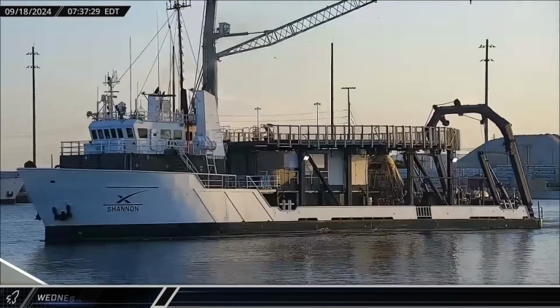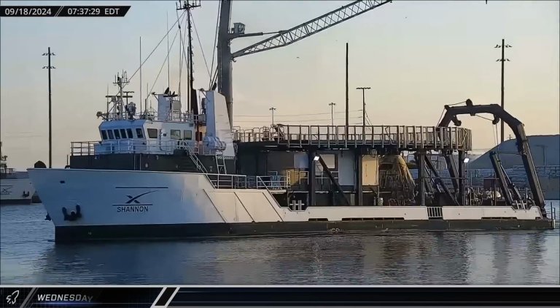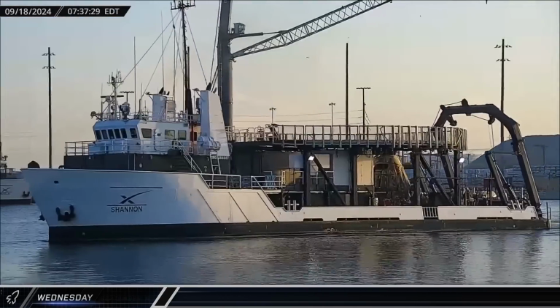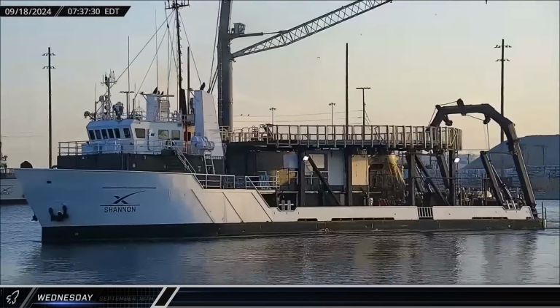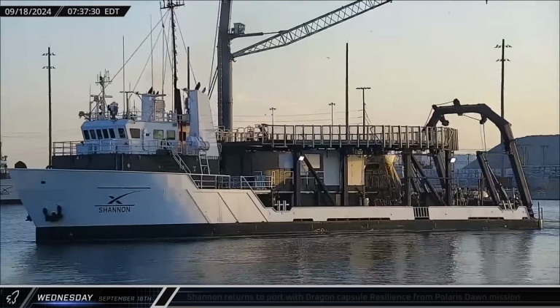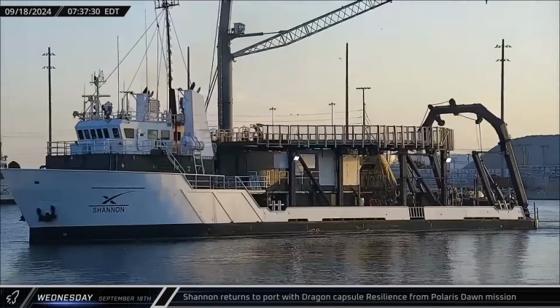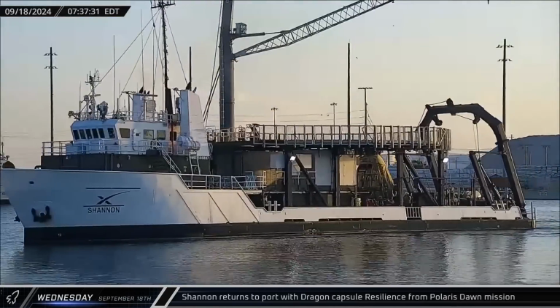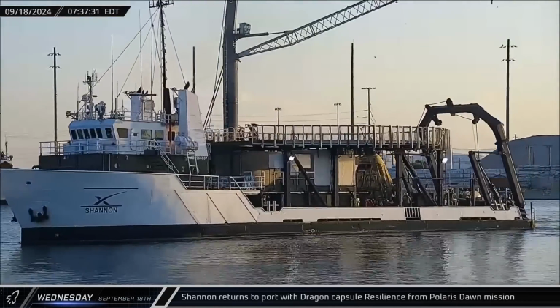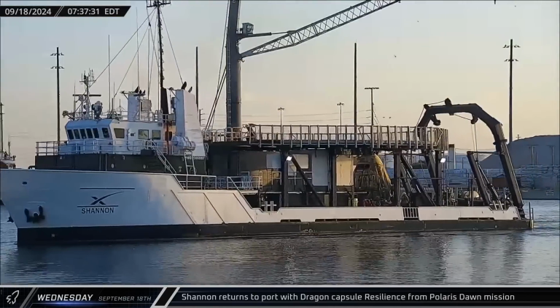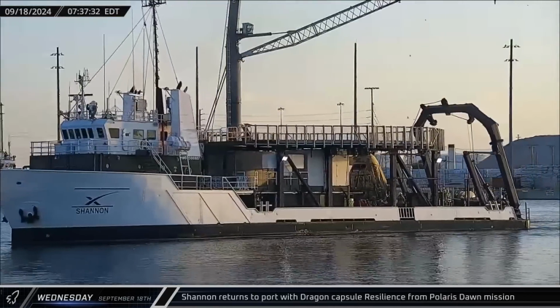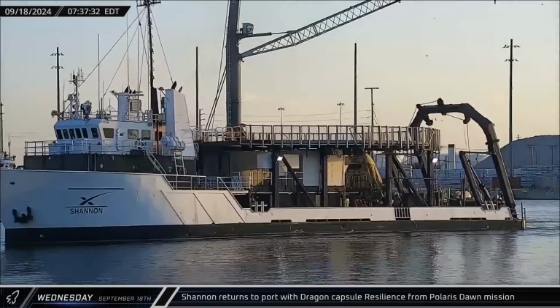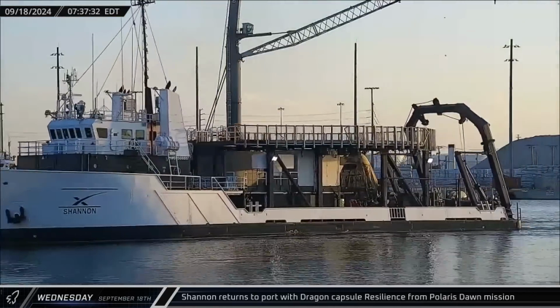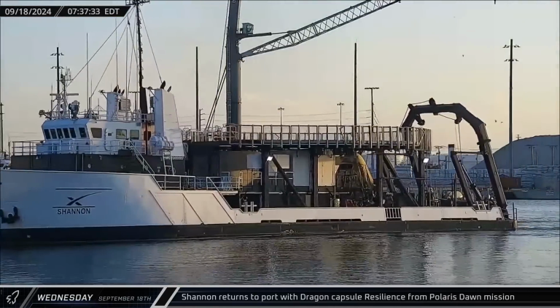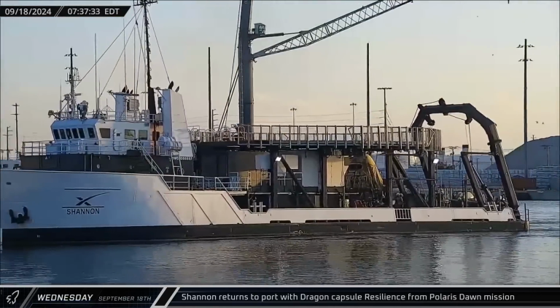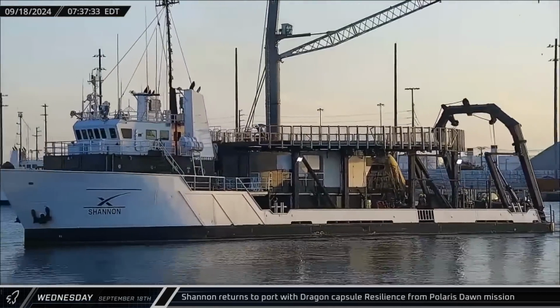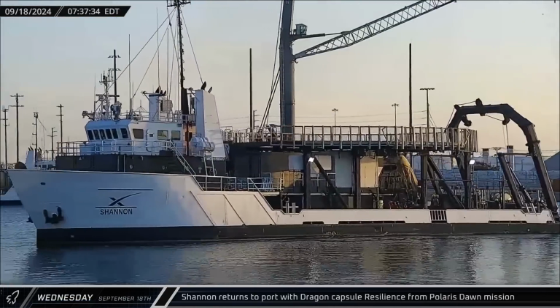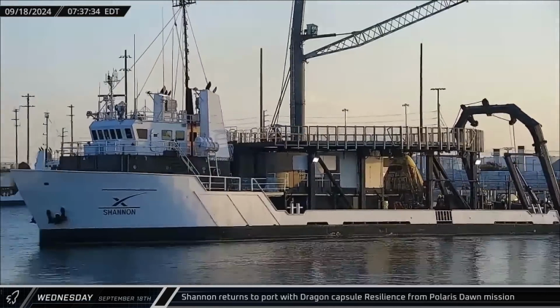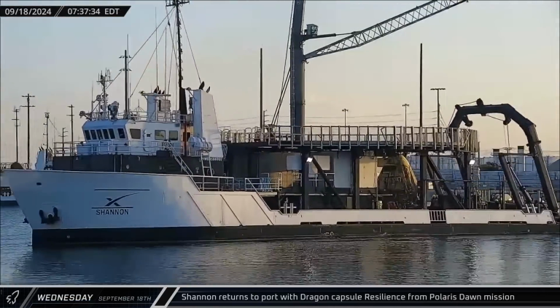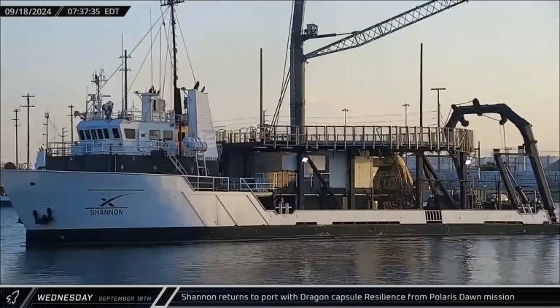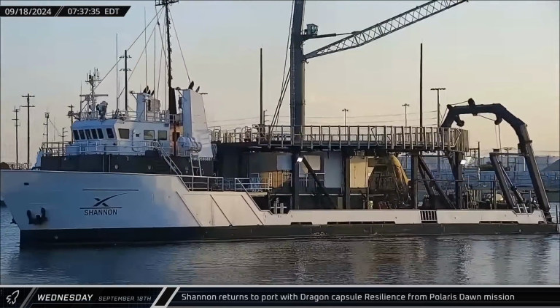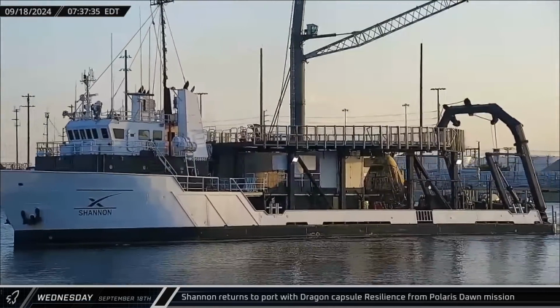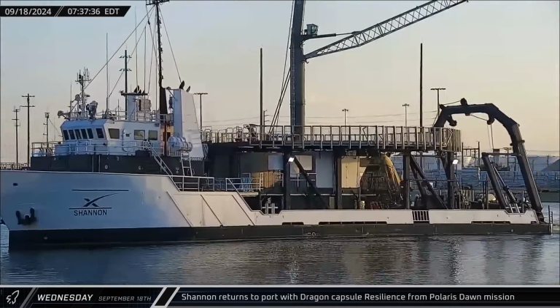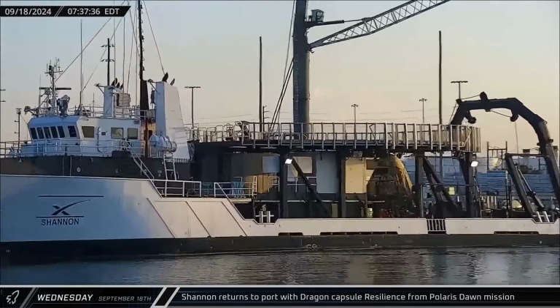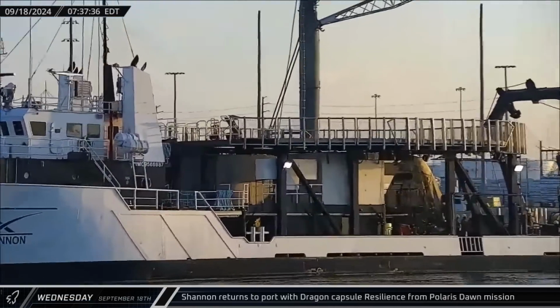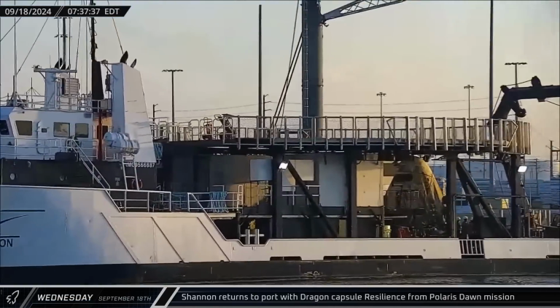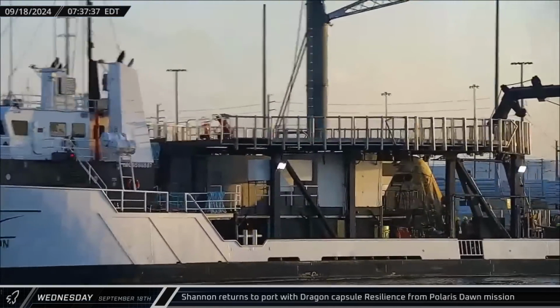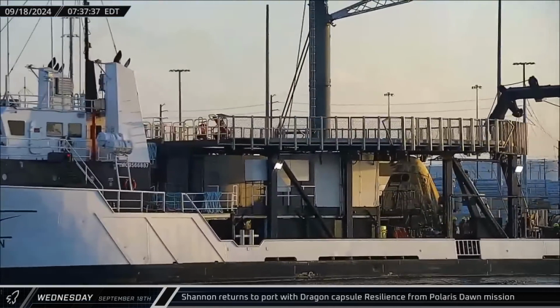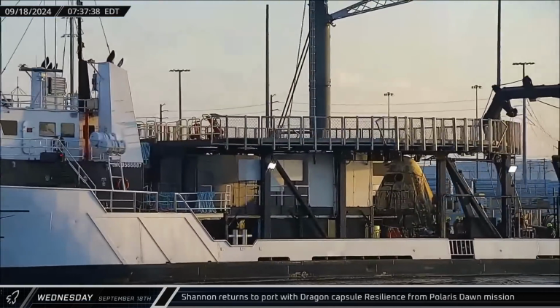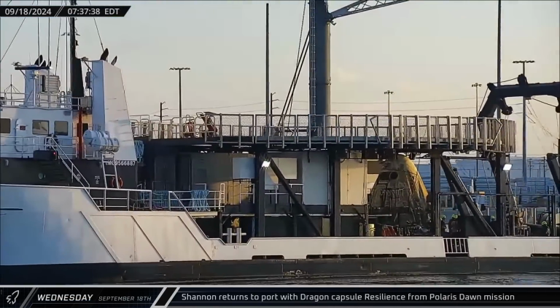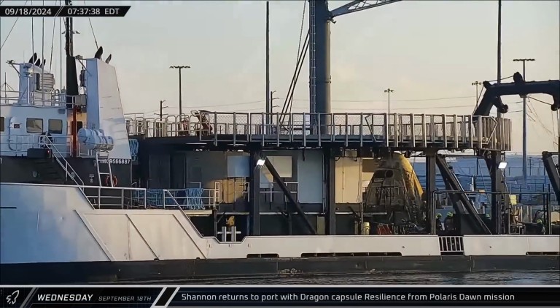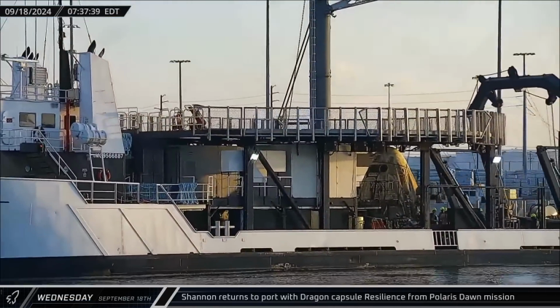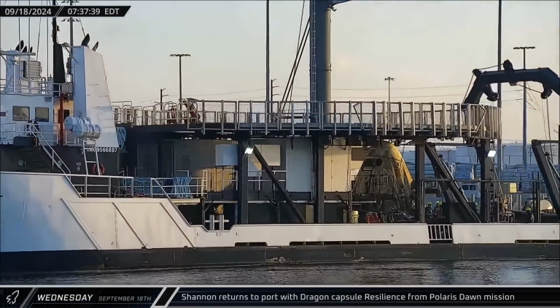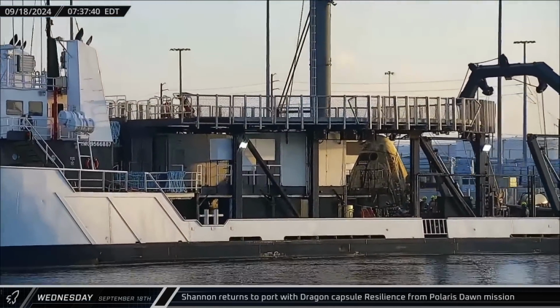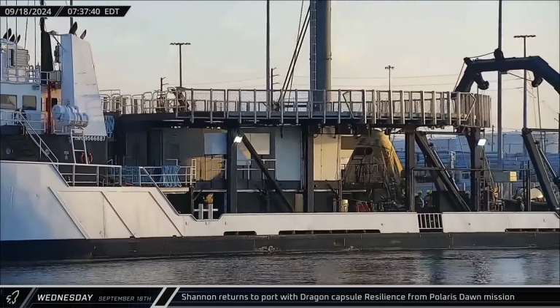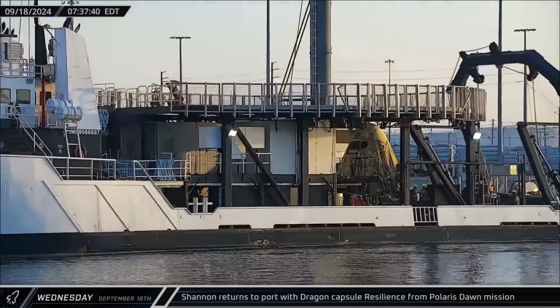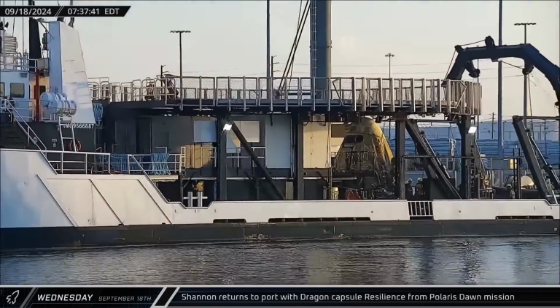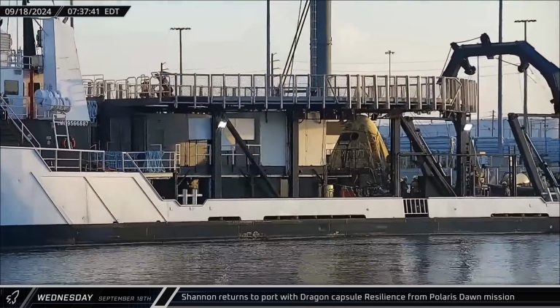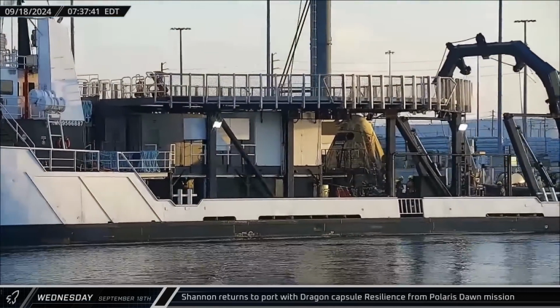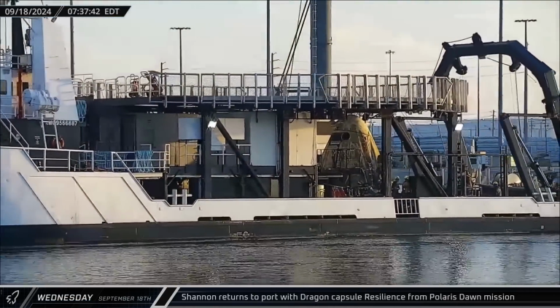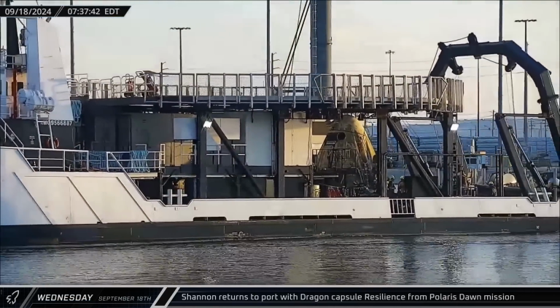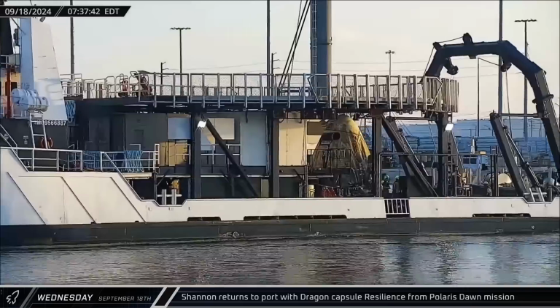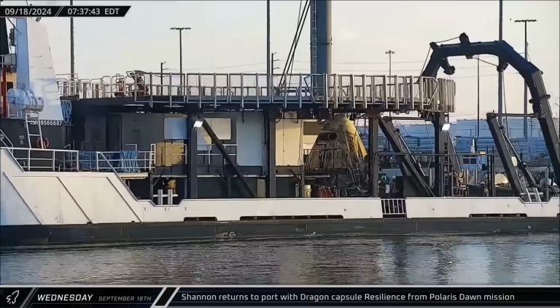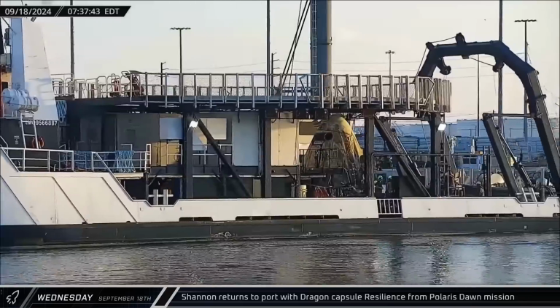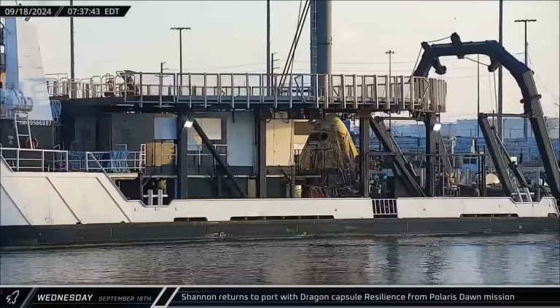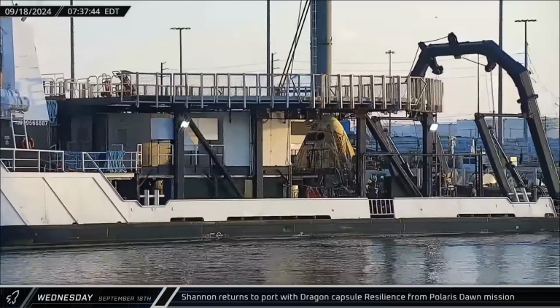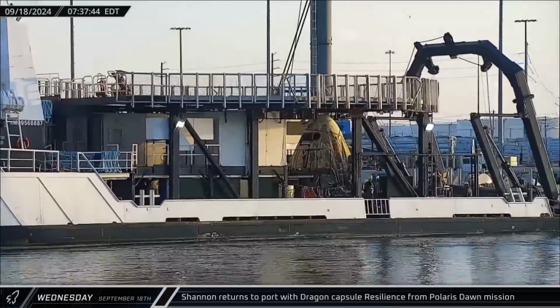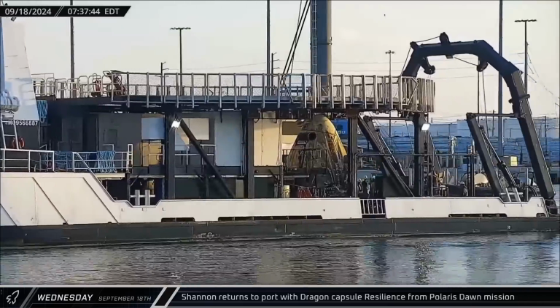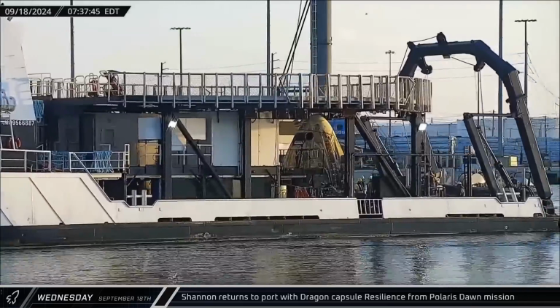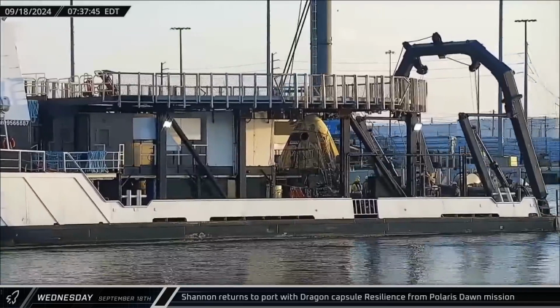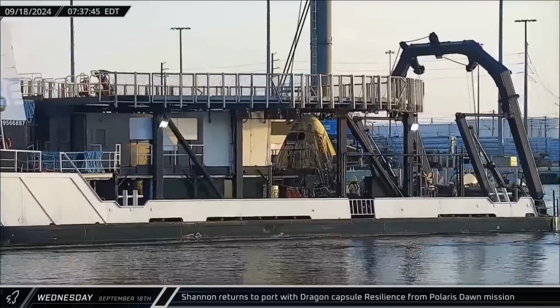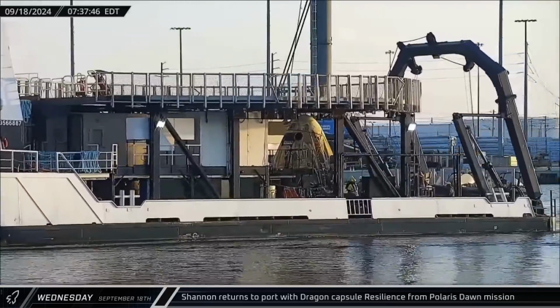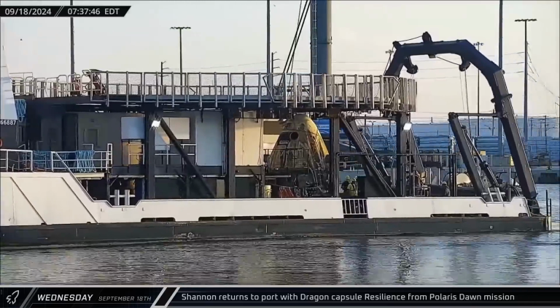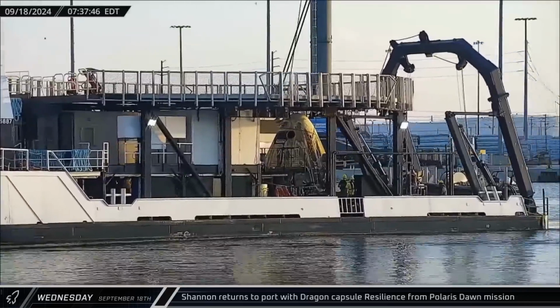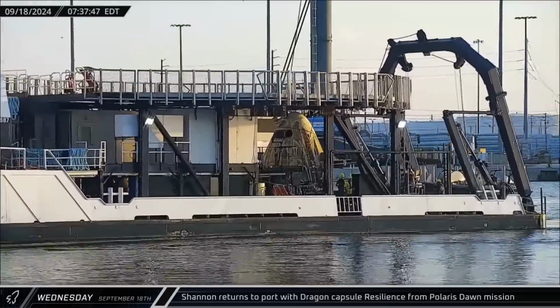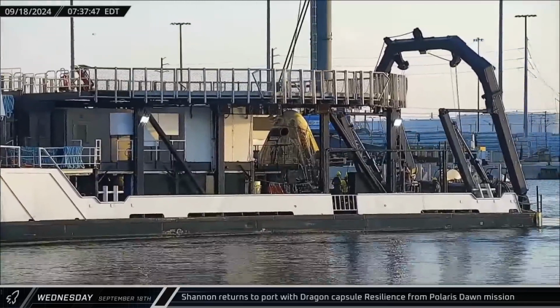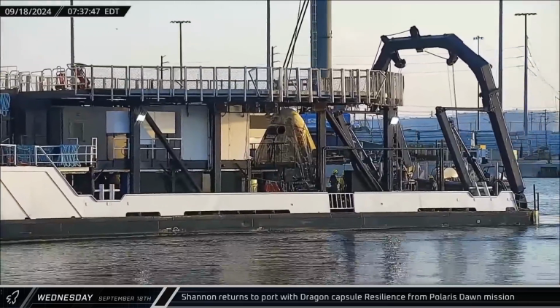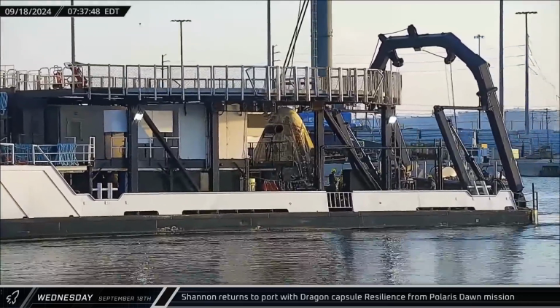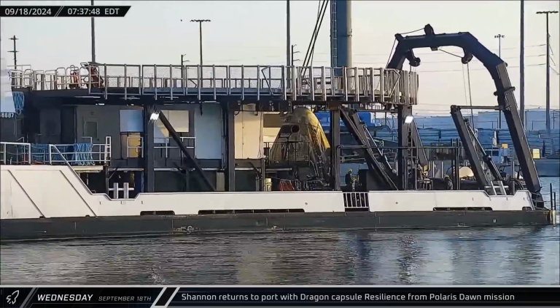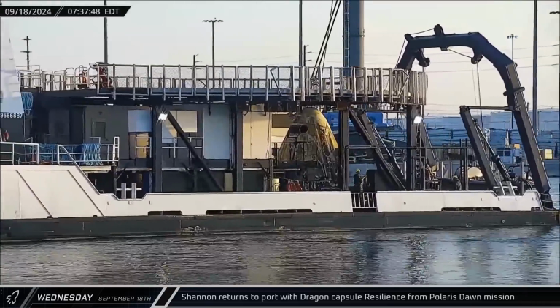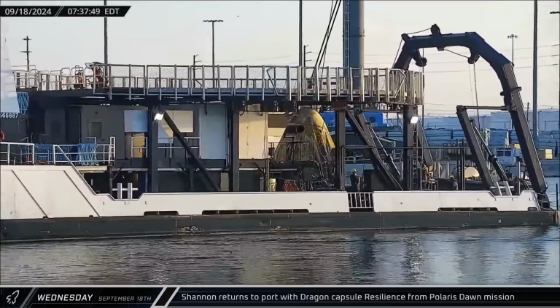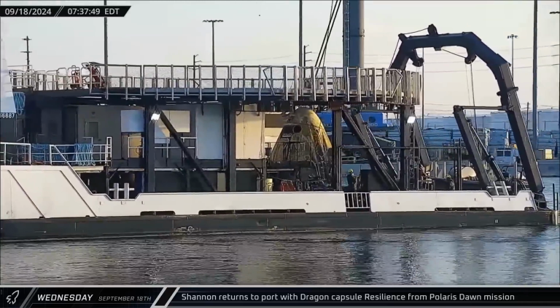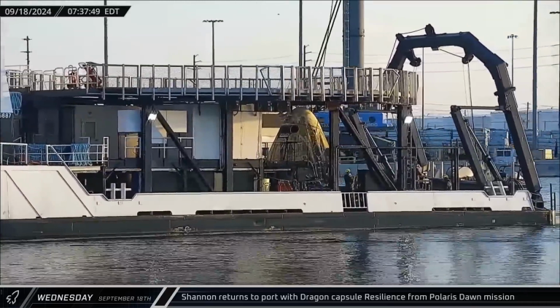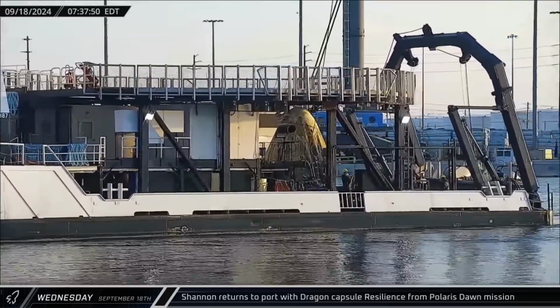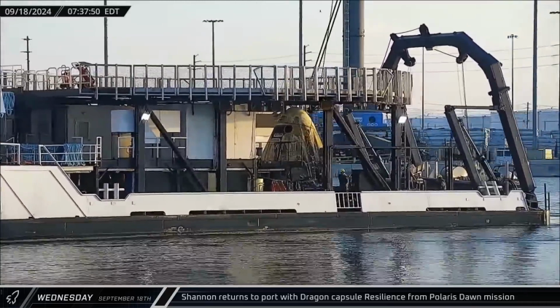Support ship Shannon returned to port on Wednesday, bringing home Dragon capsule Resilience from the Polaris Dawn mission.